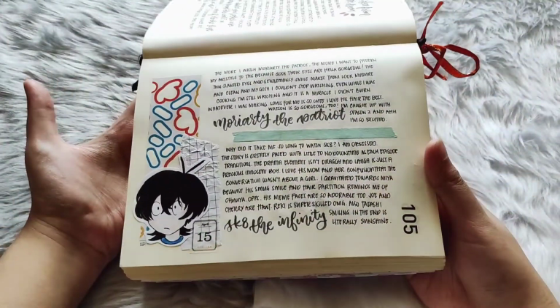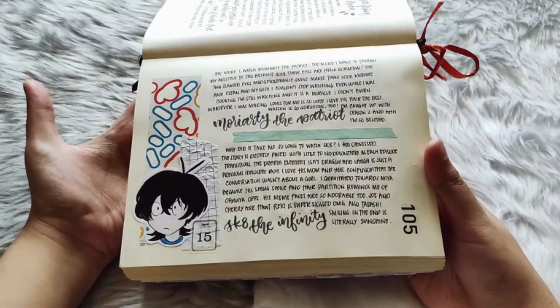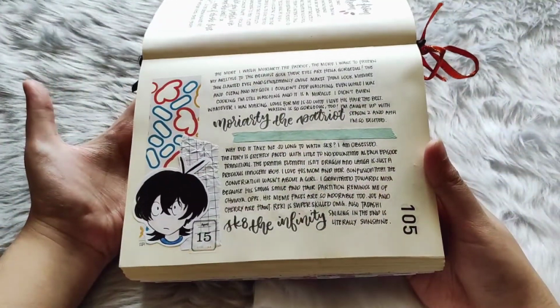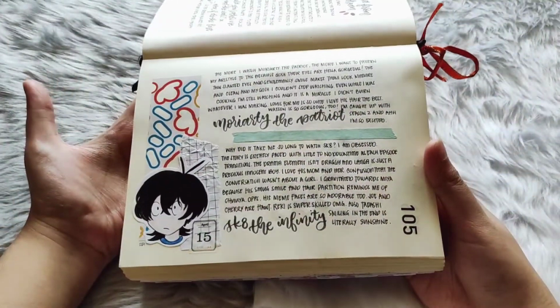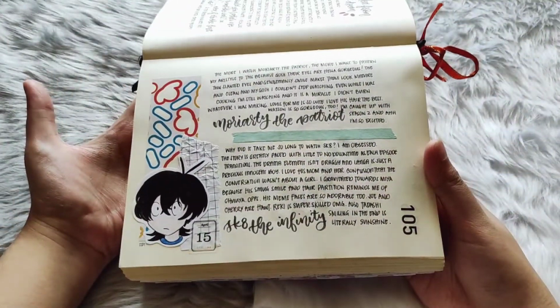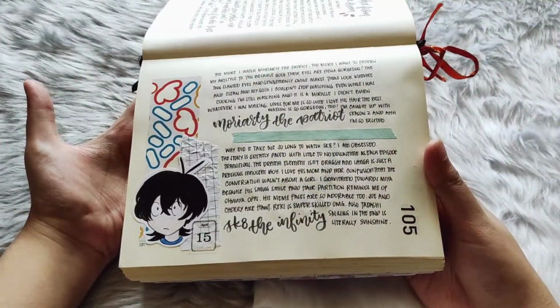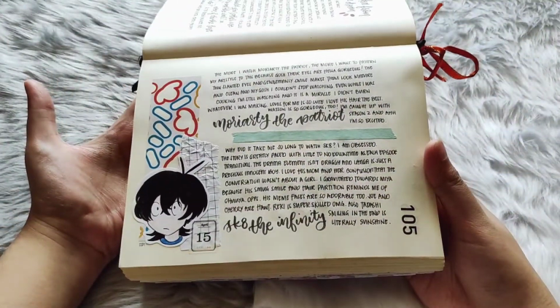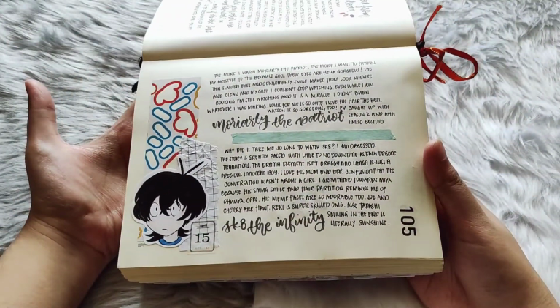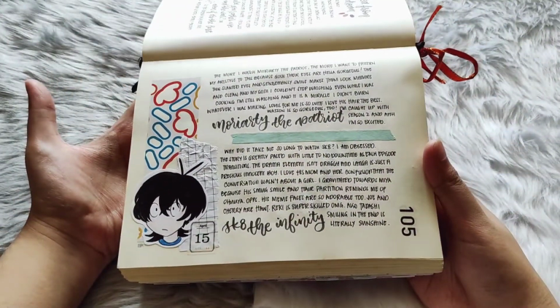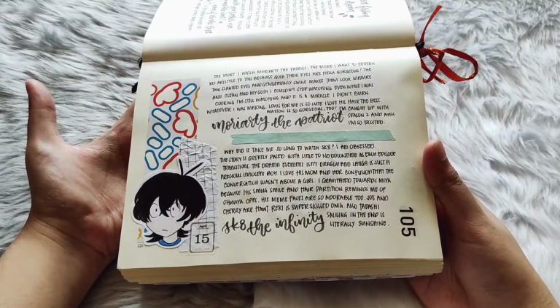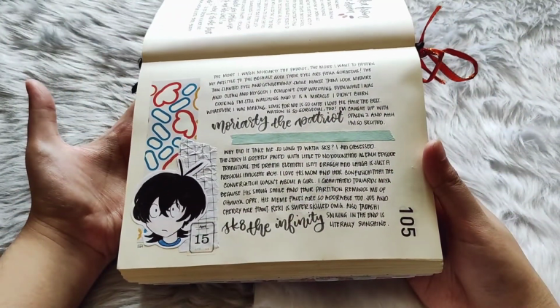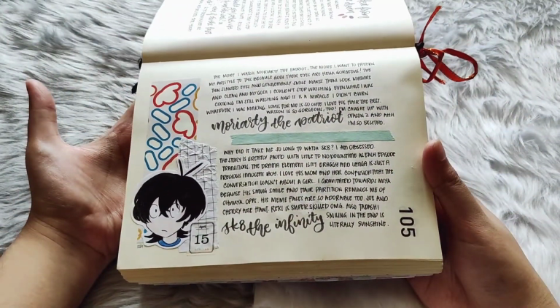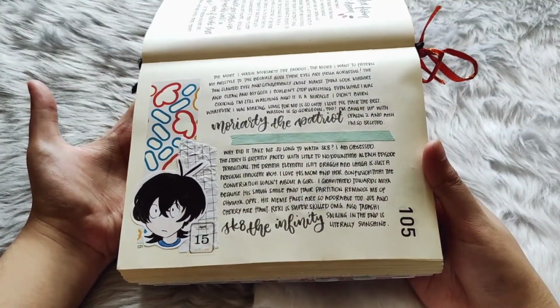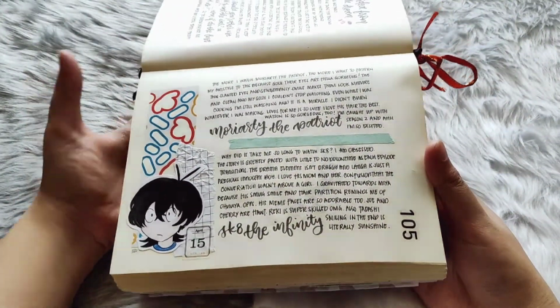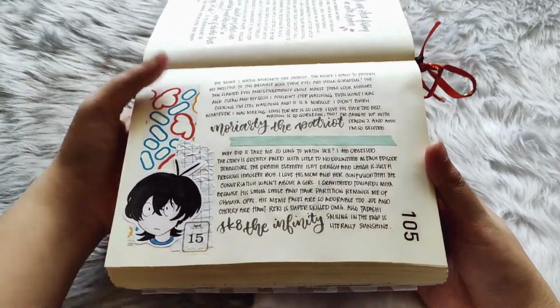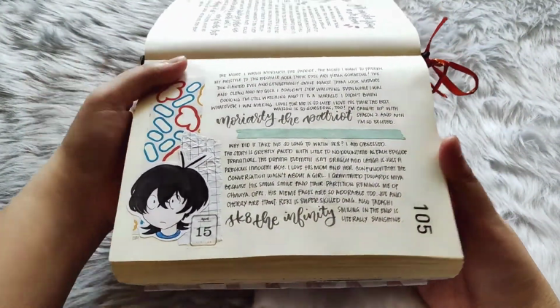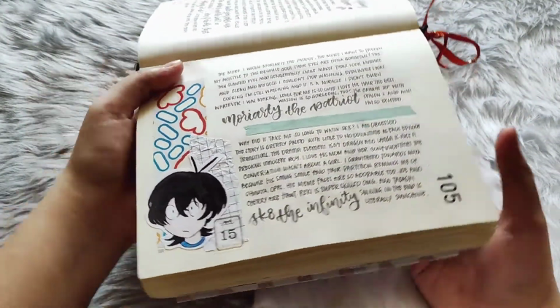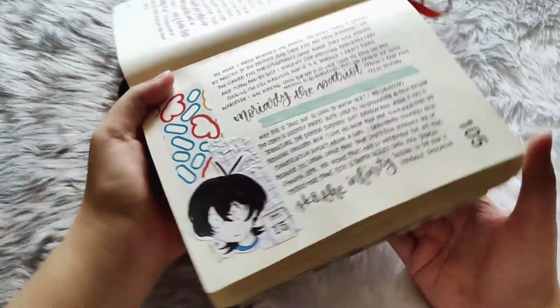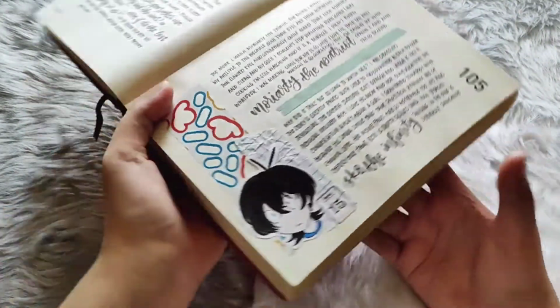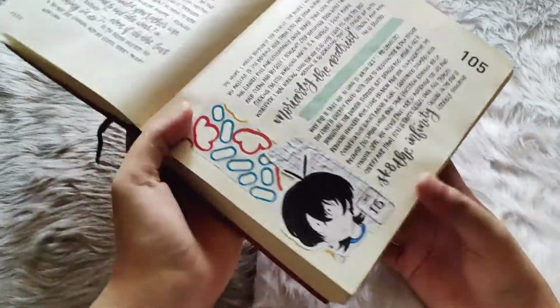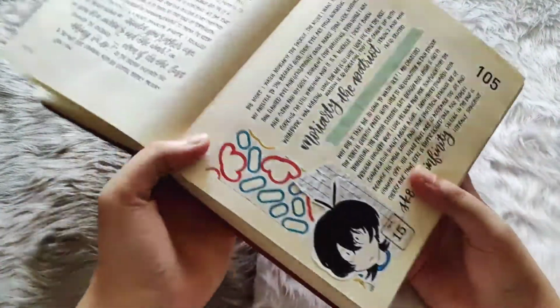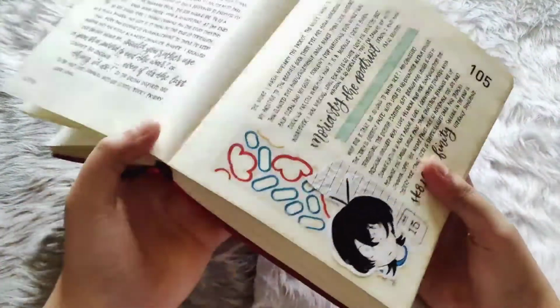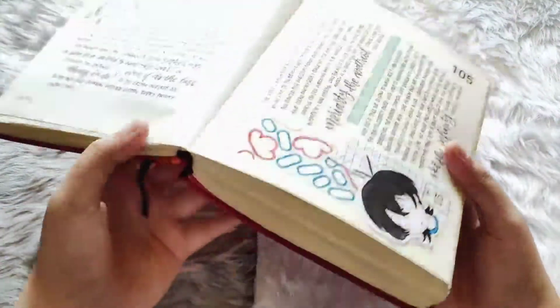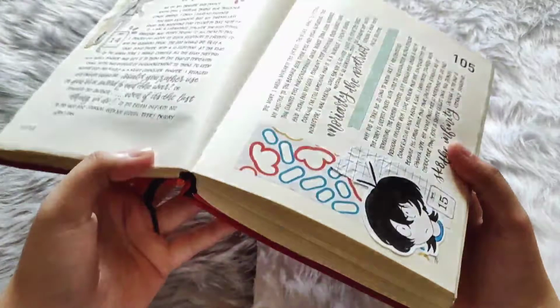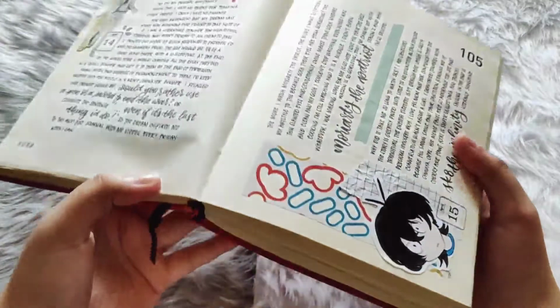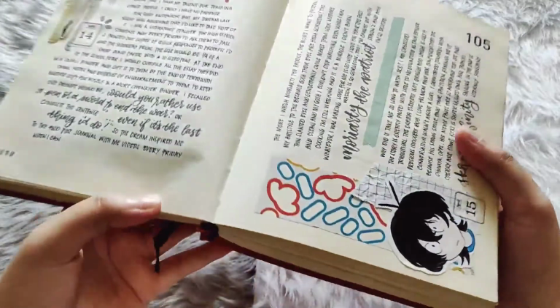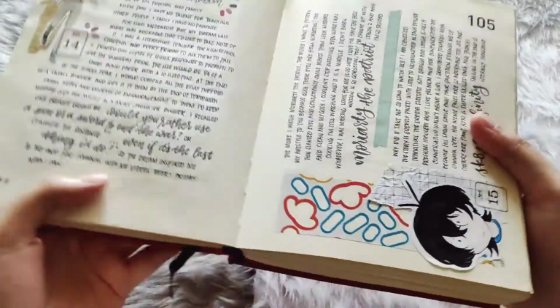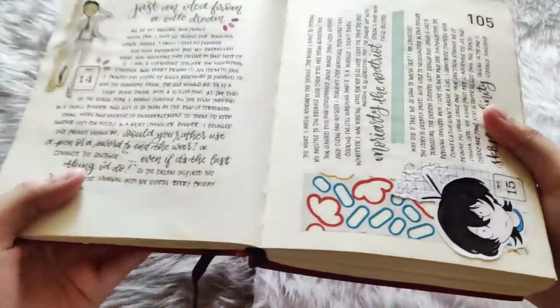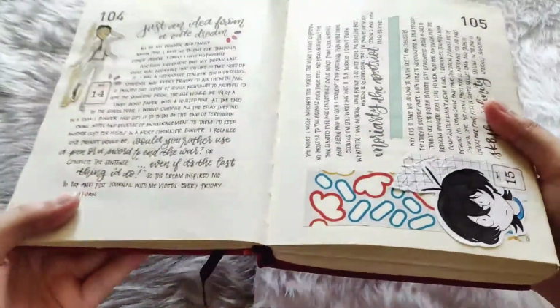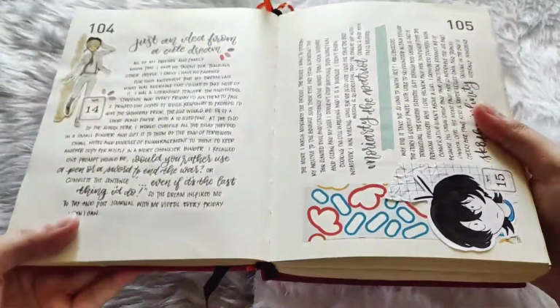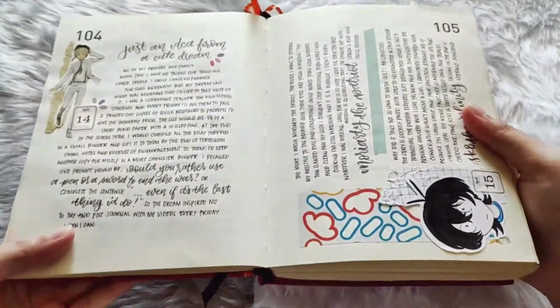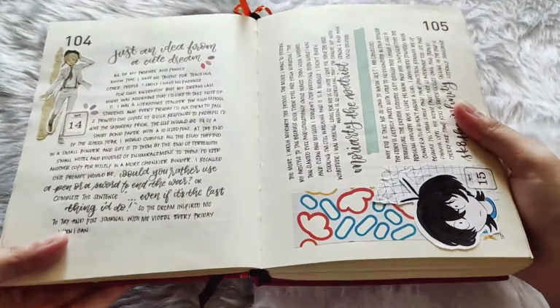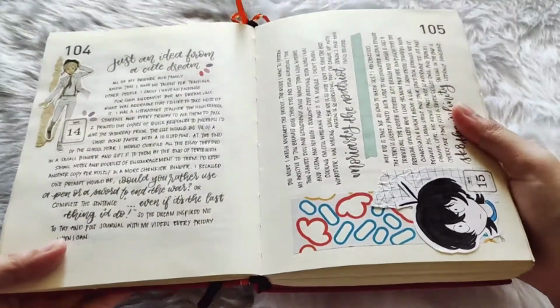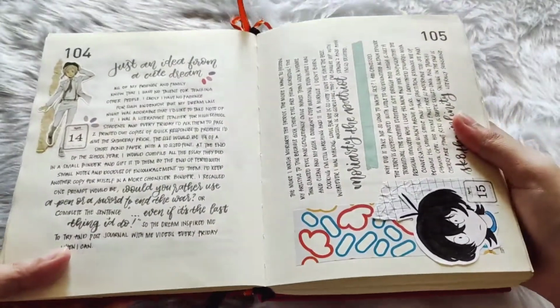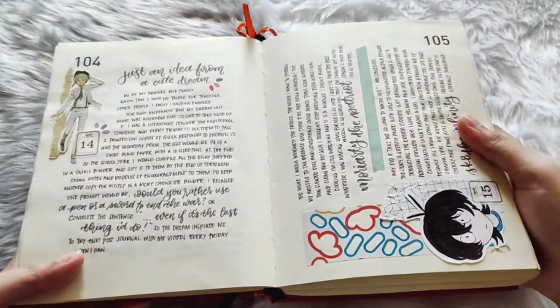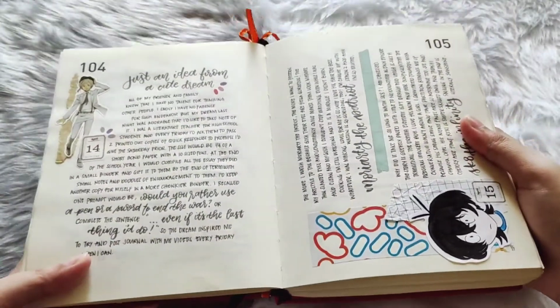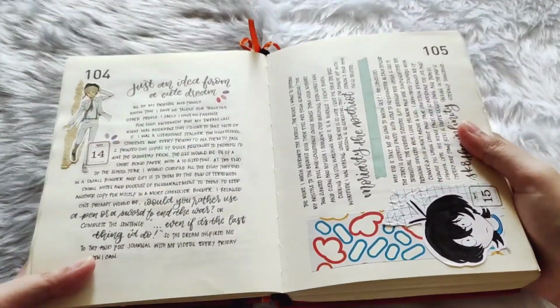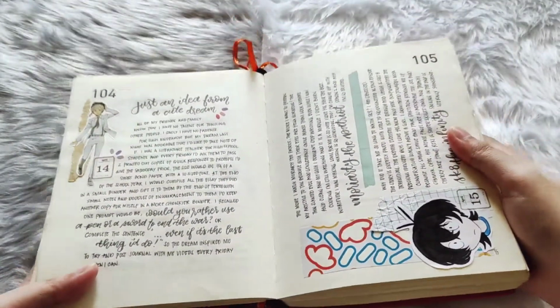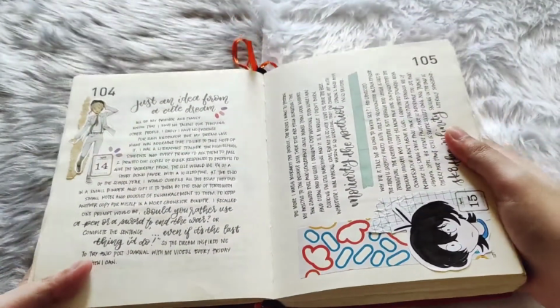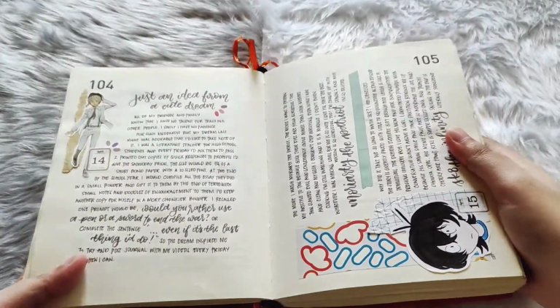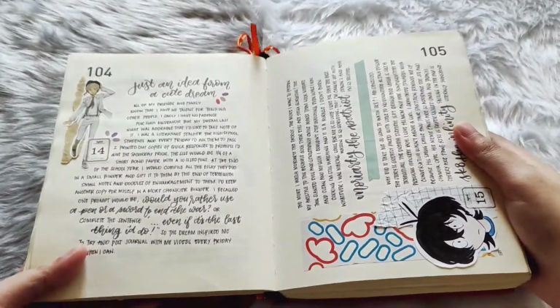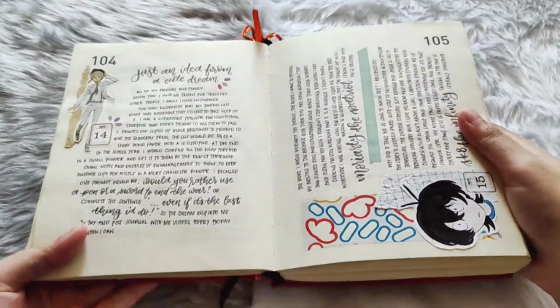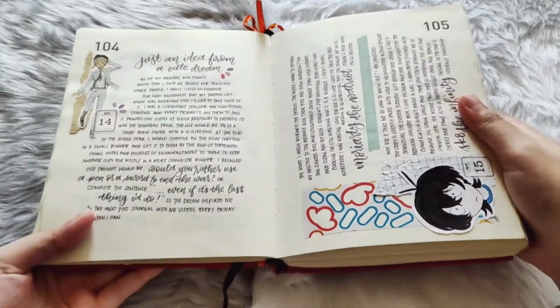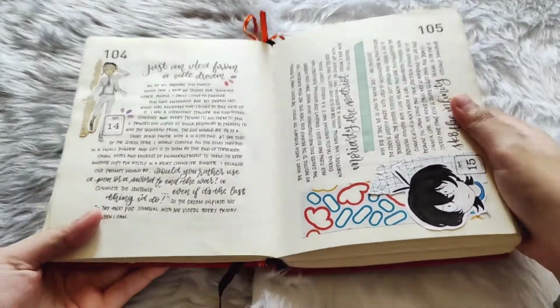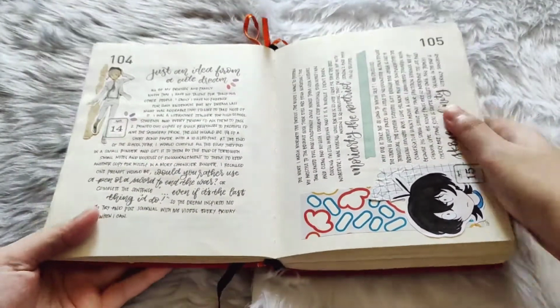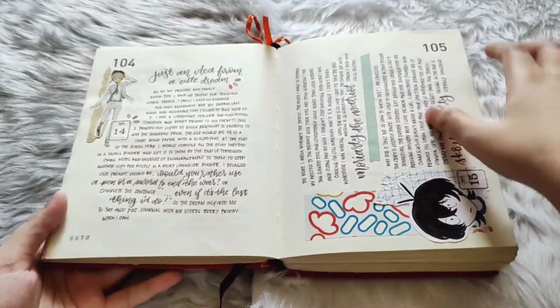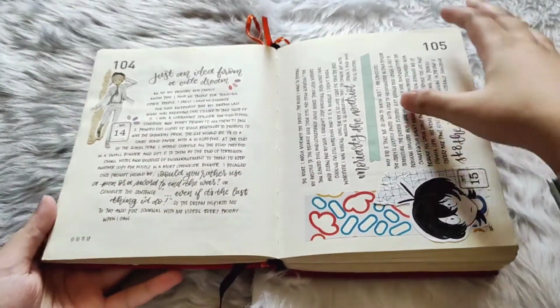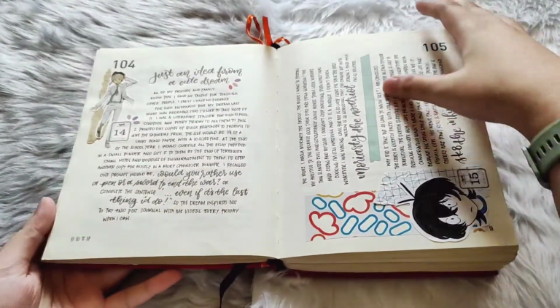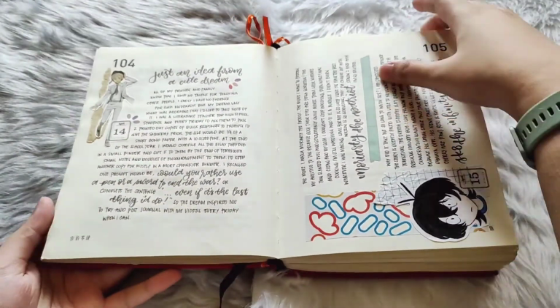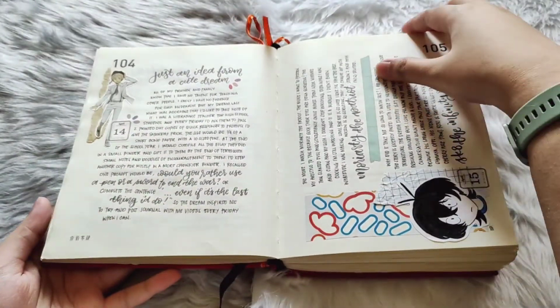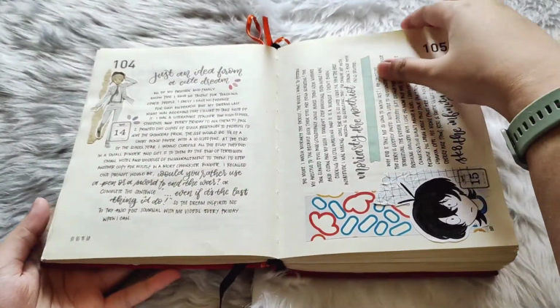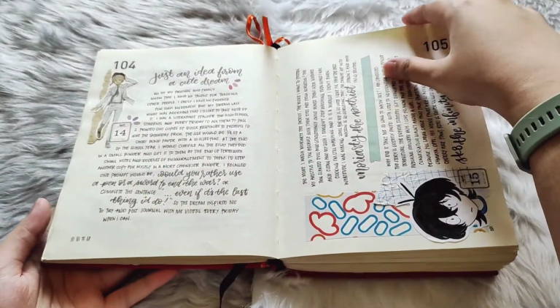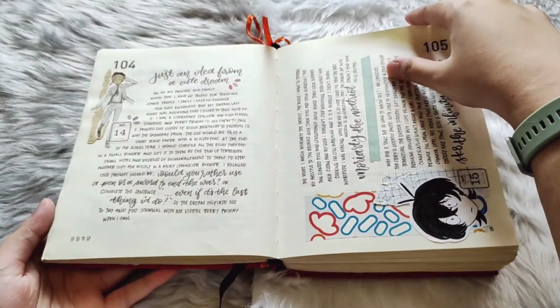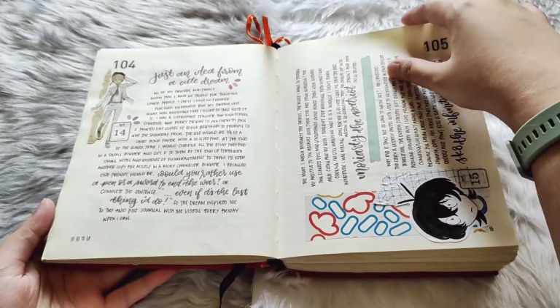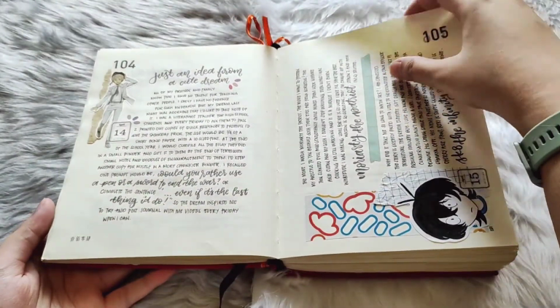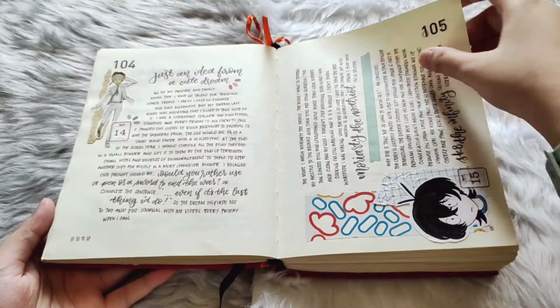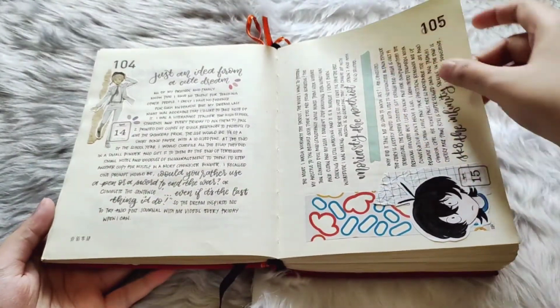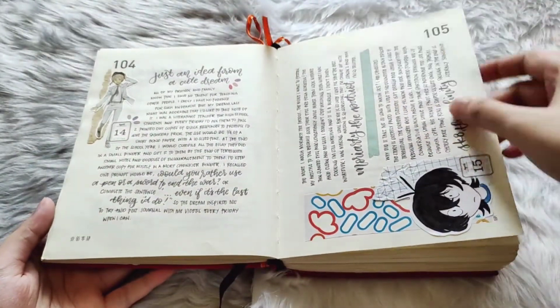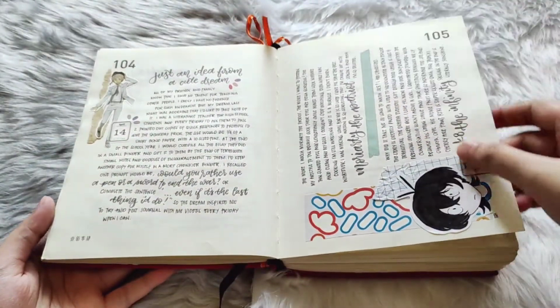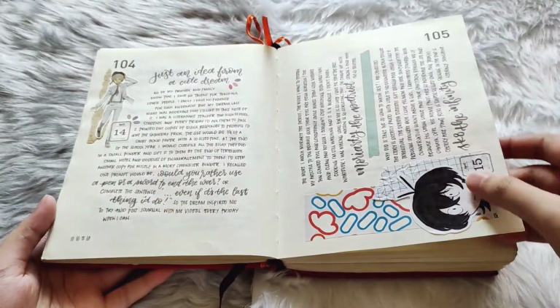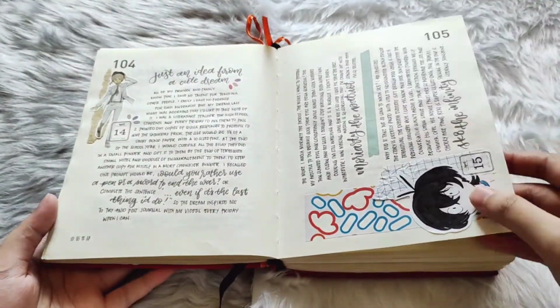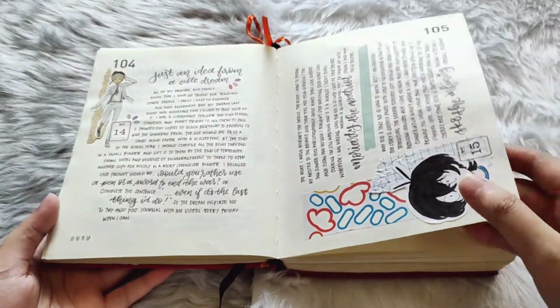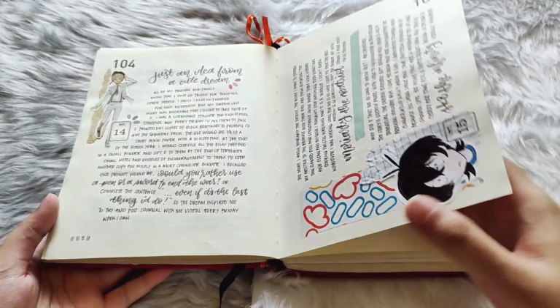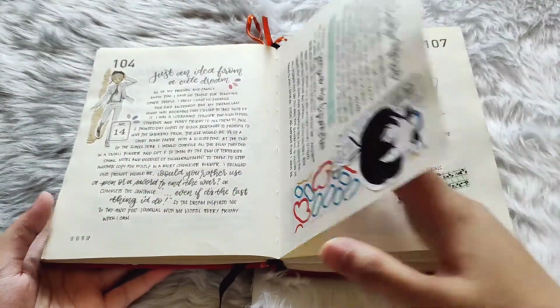I watched Gate Infinity and Moriarty the Patriot here — just drew little Mia there.